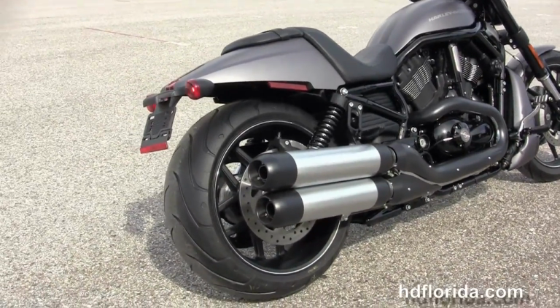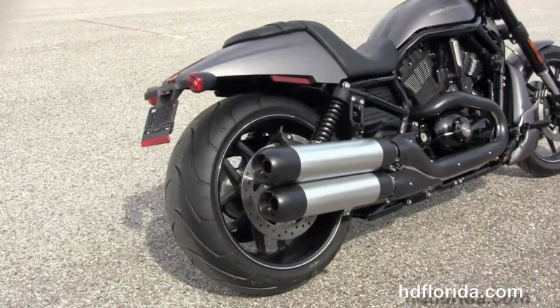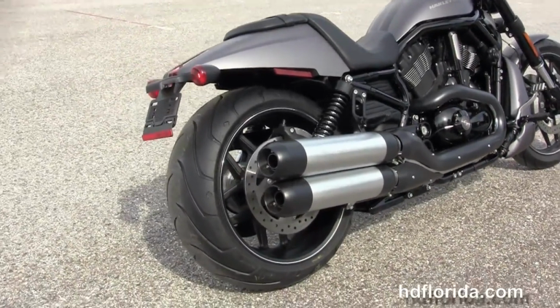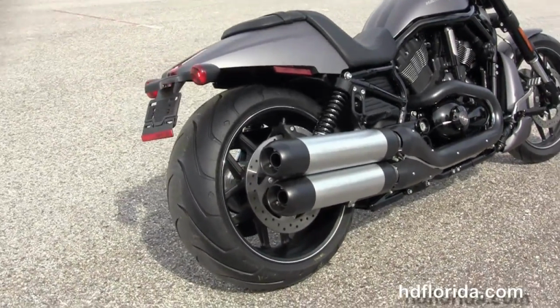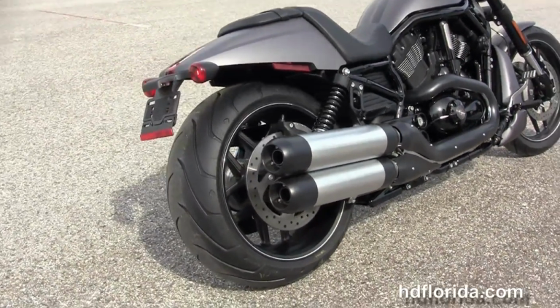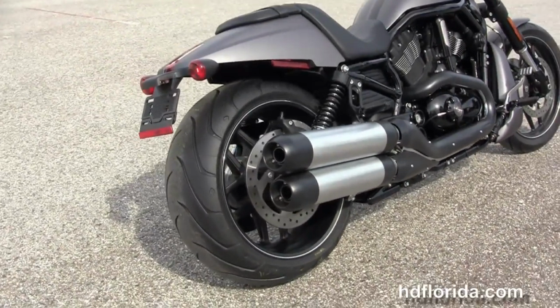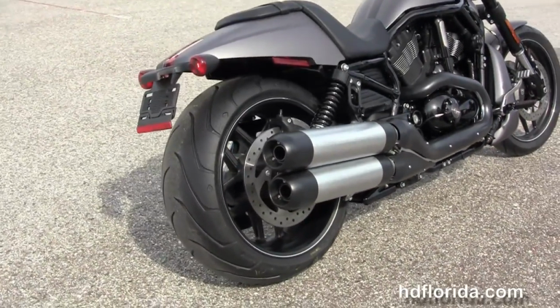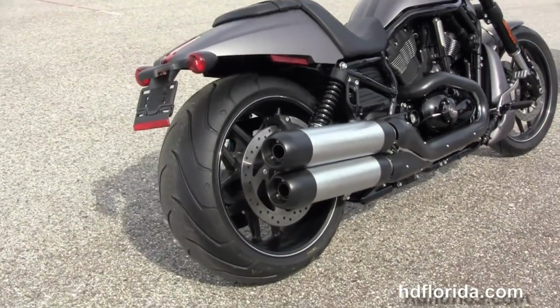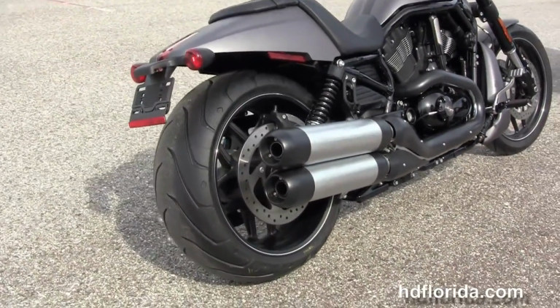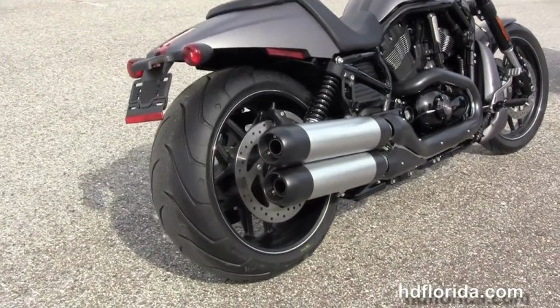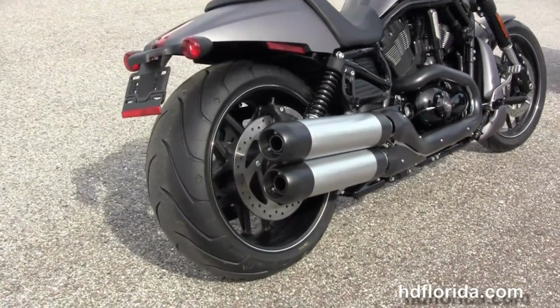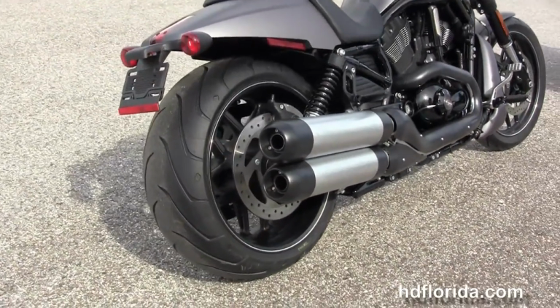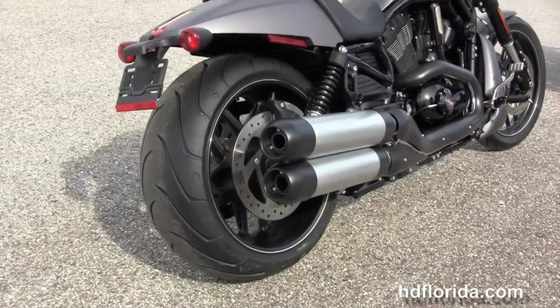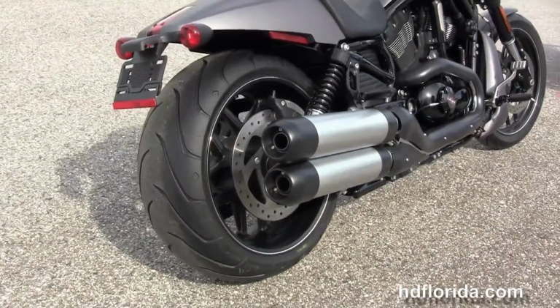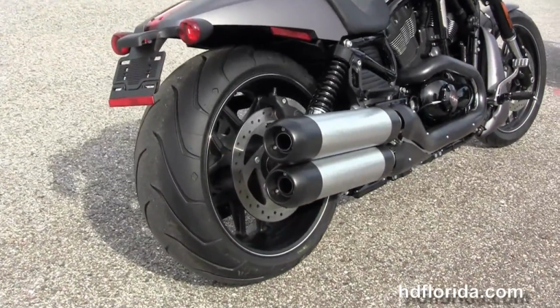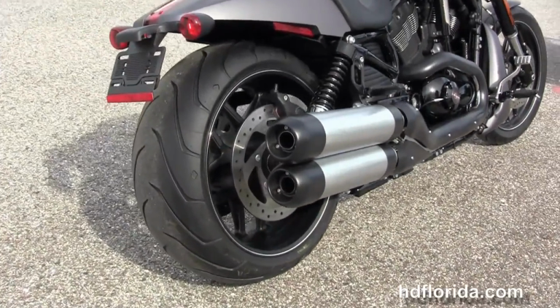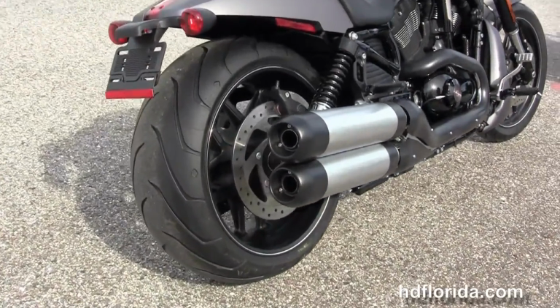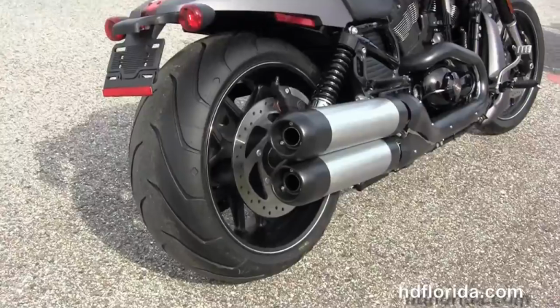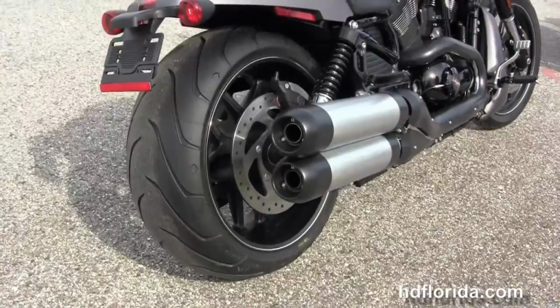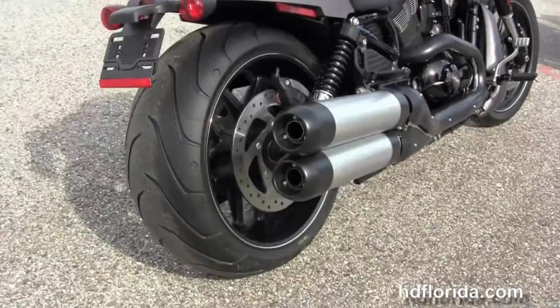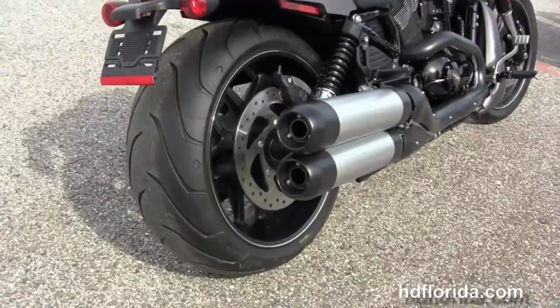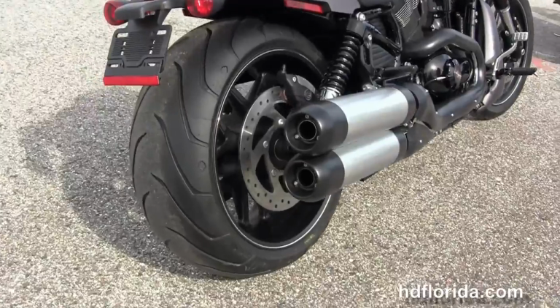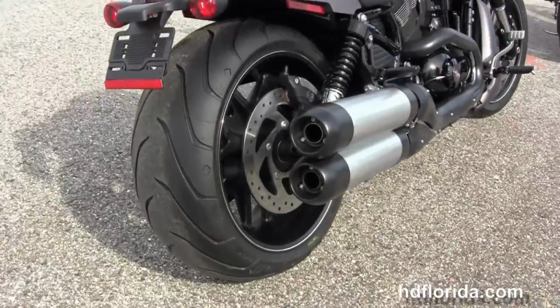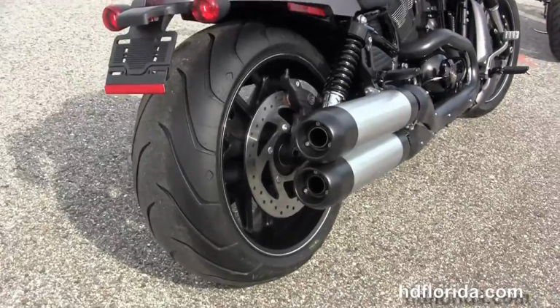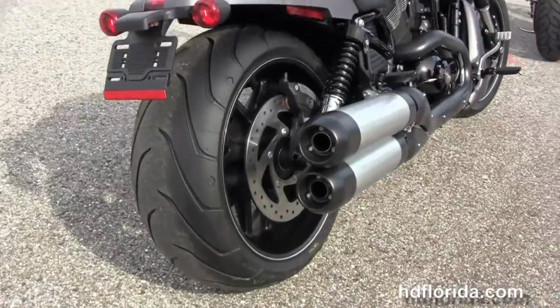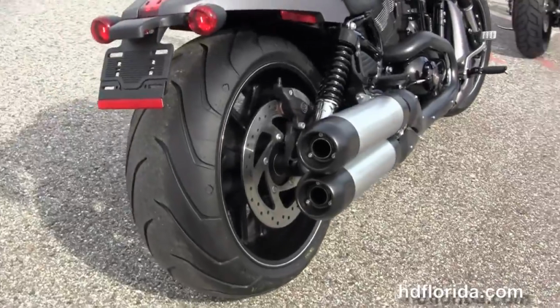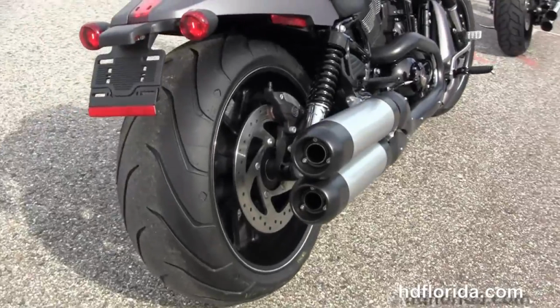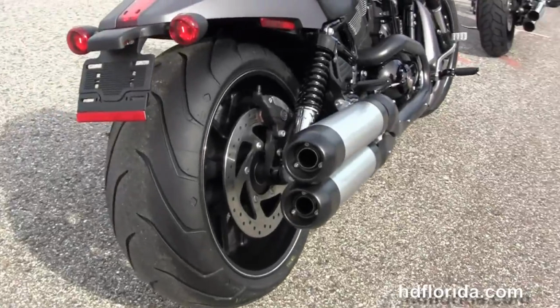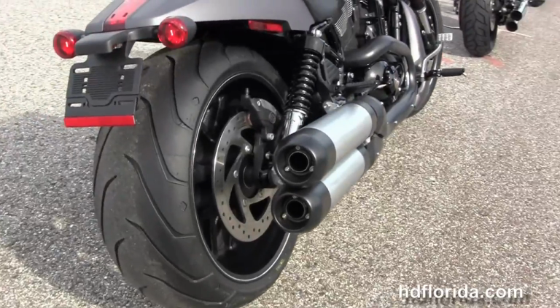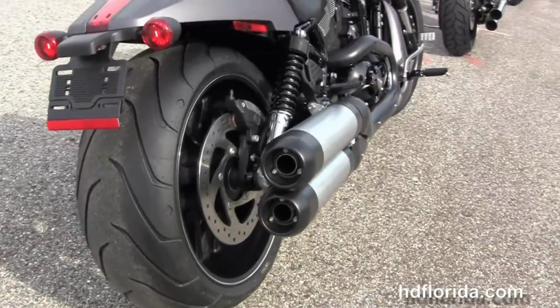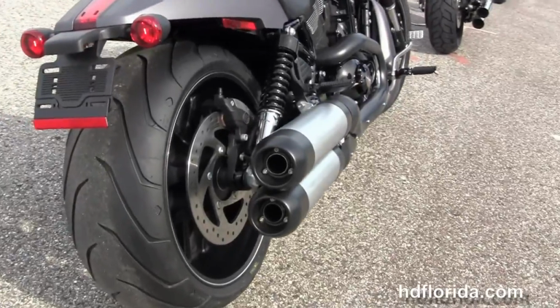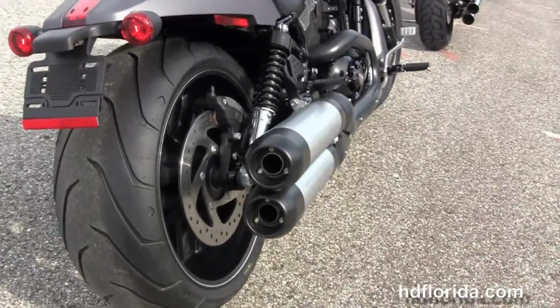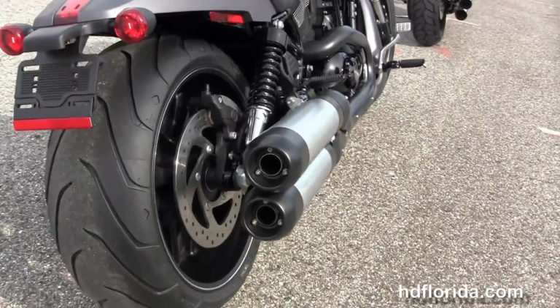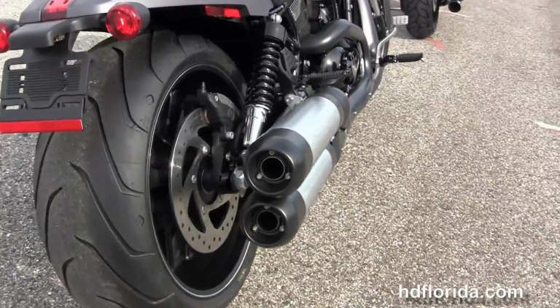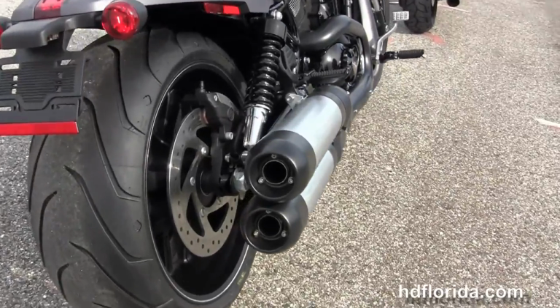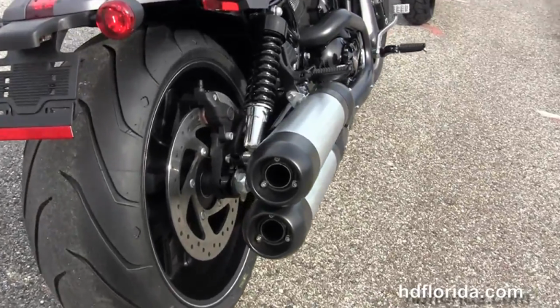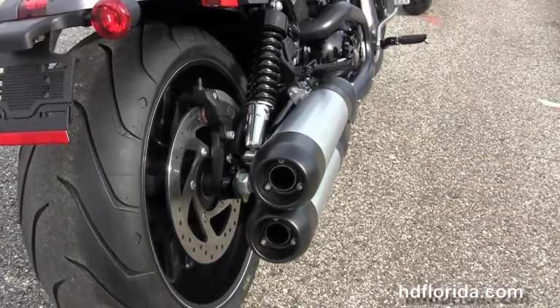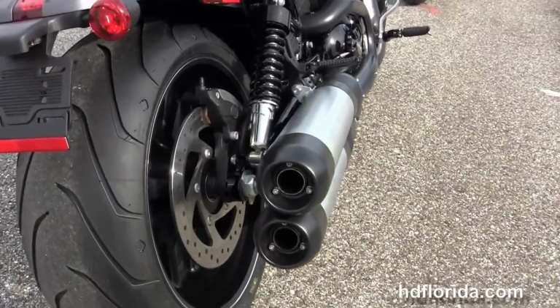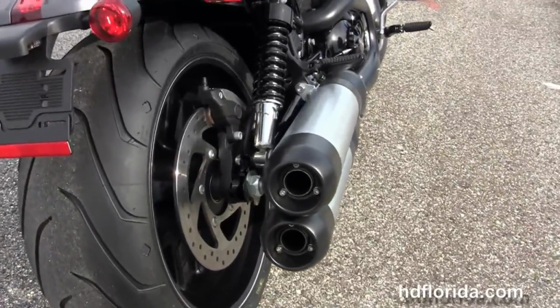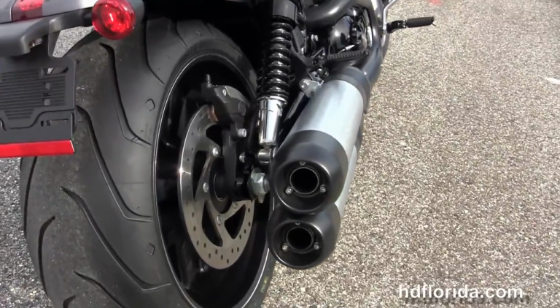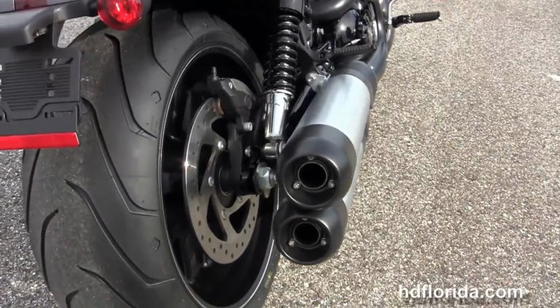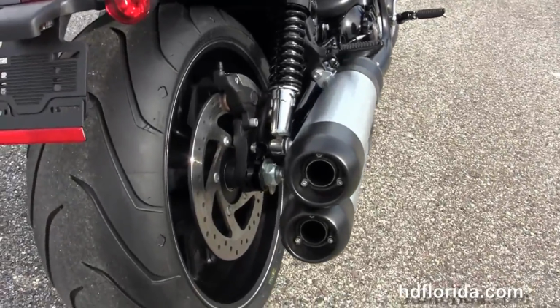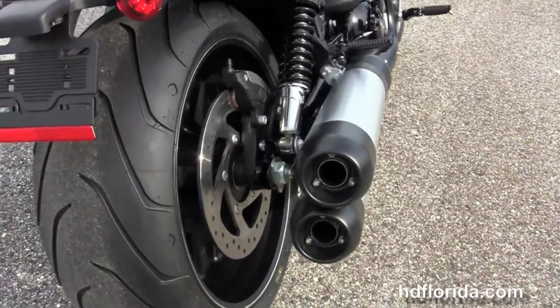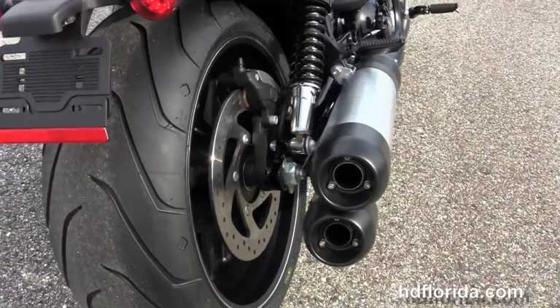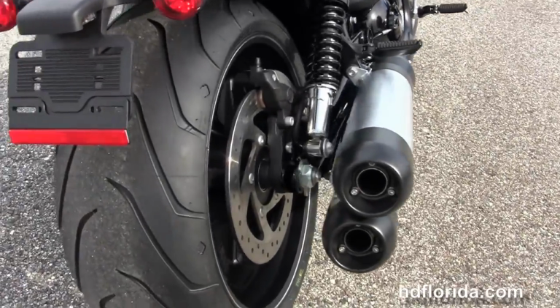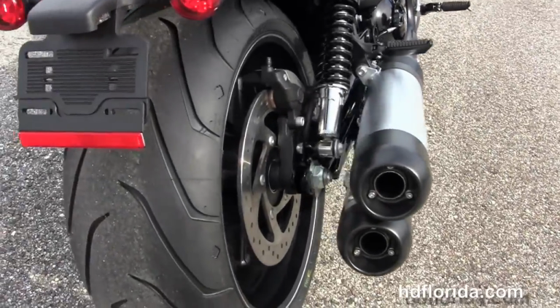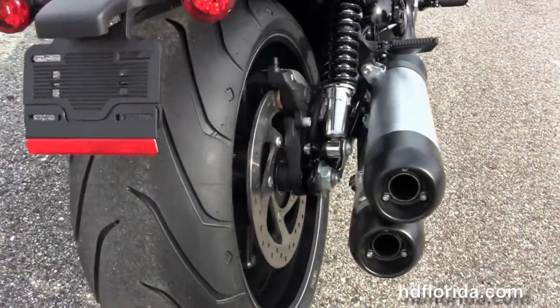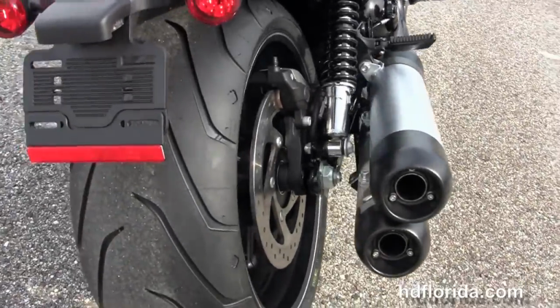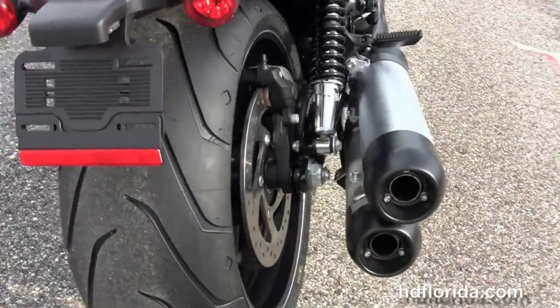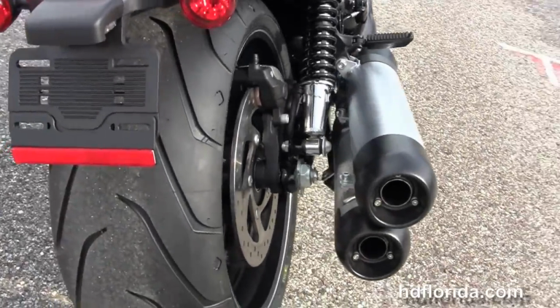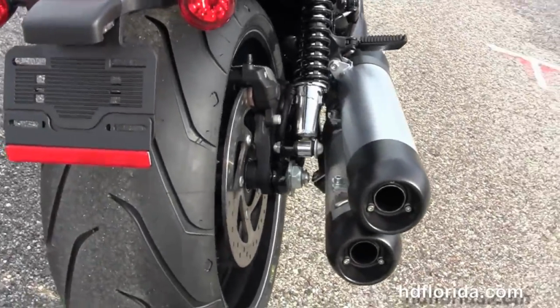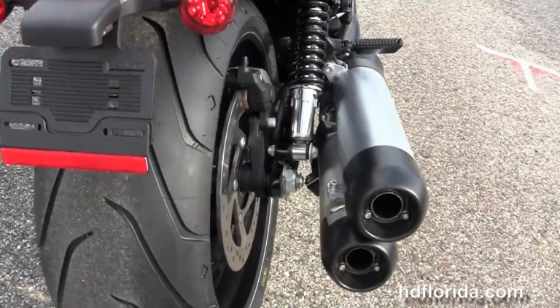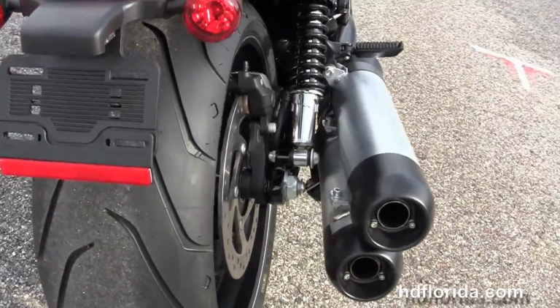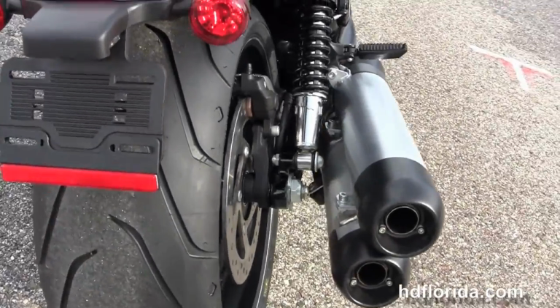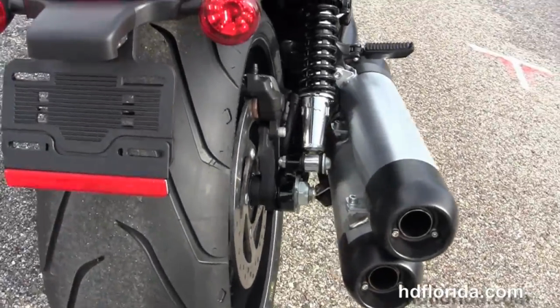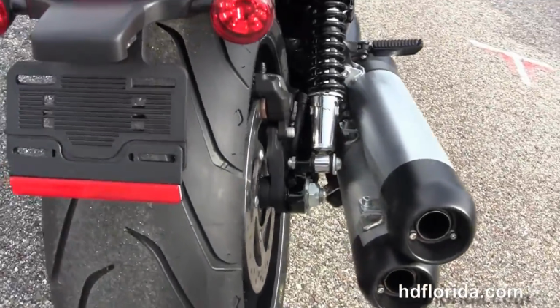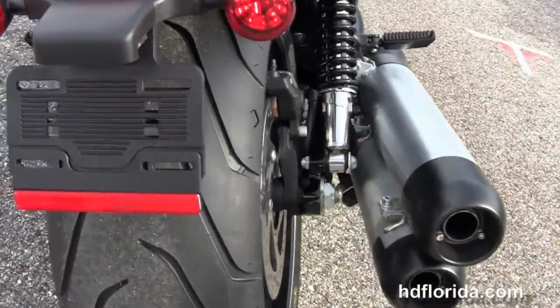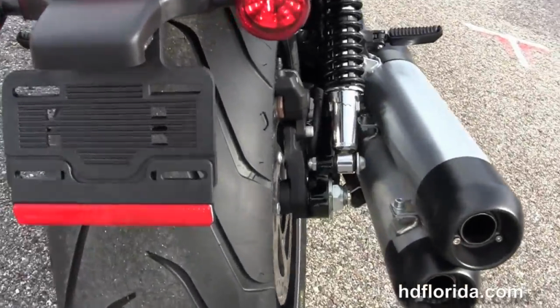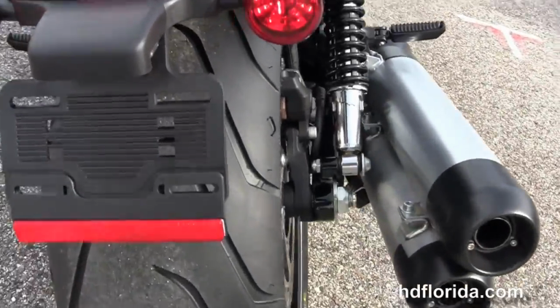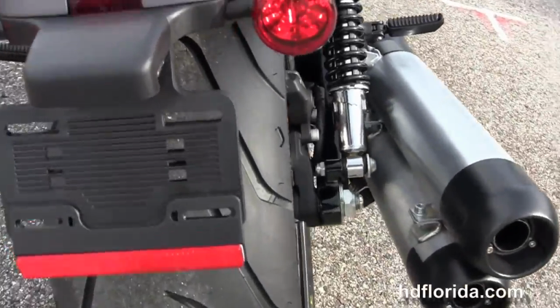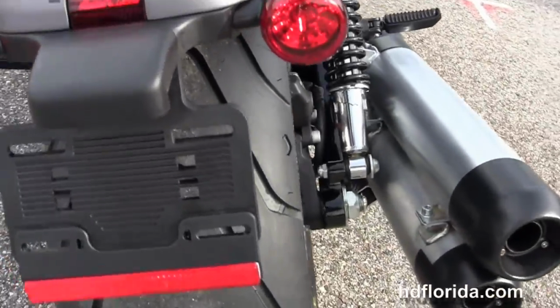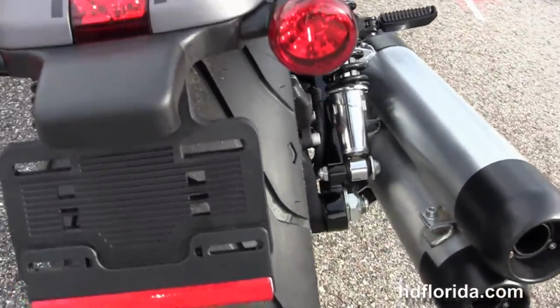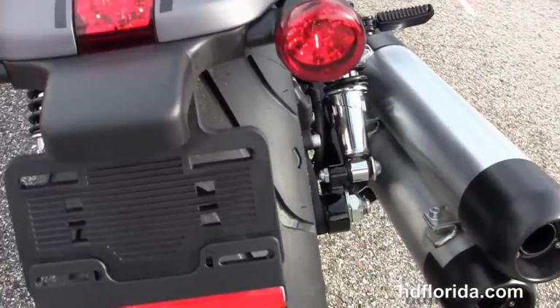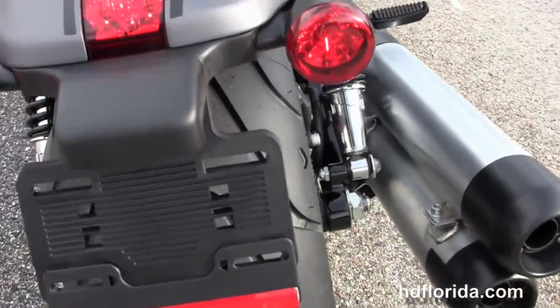It's got the straight shot exhaust with brushed finish, dual mufflers, black end caps and black exhaust shields.